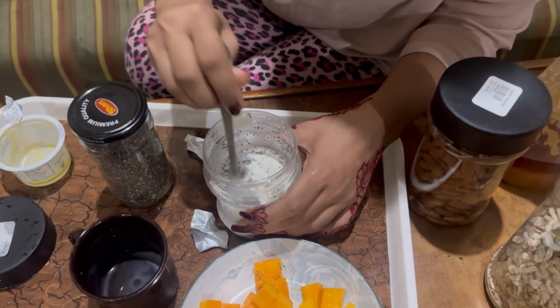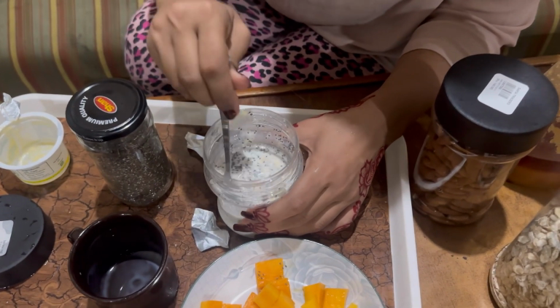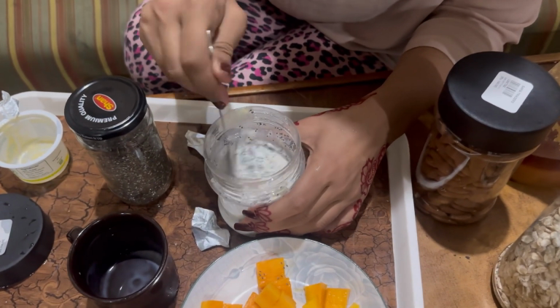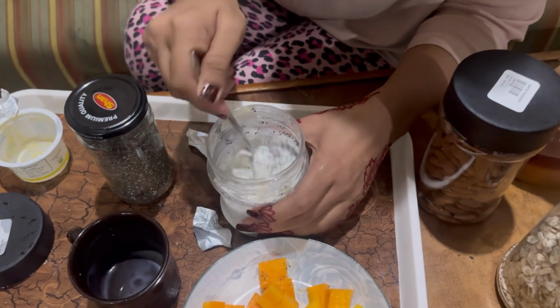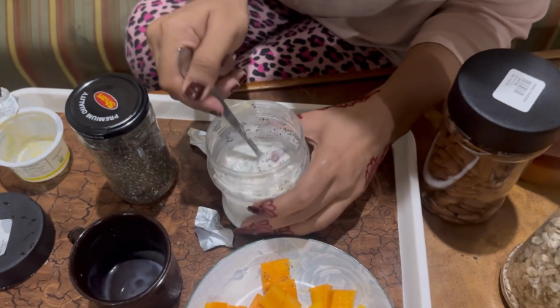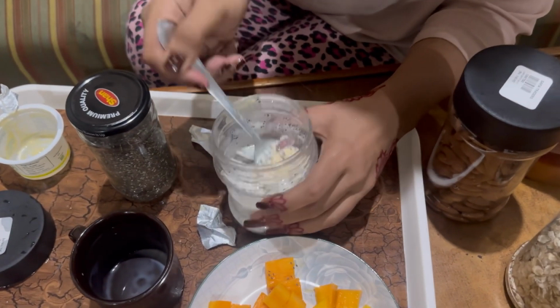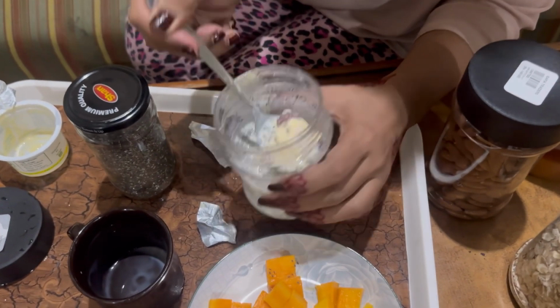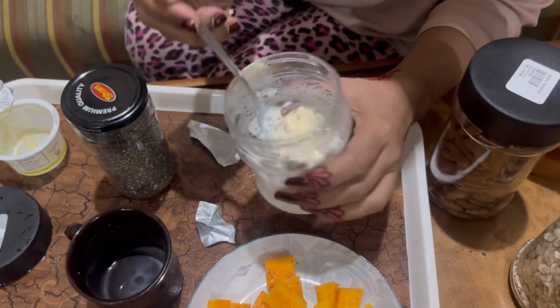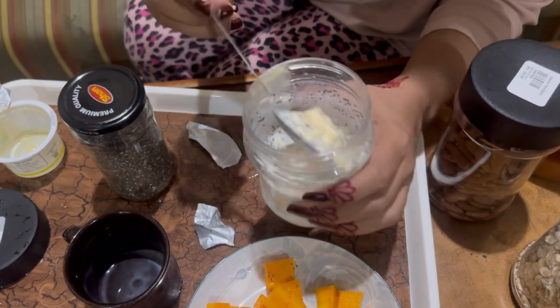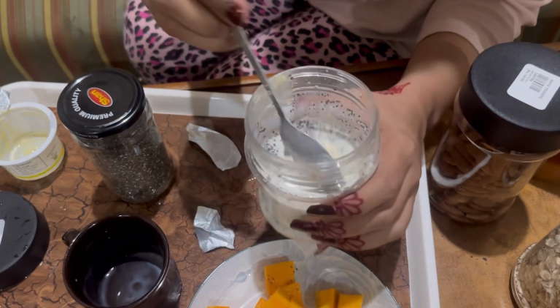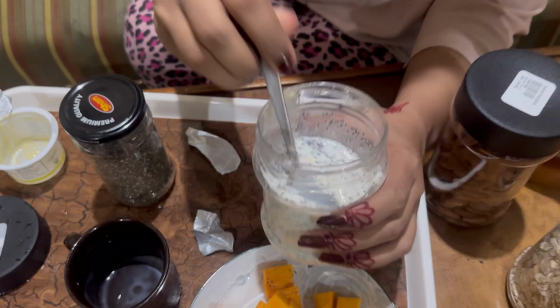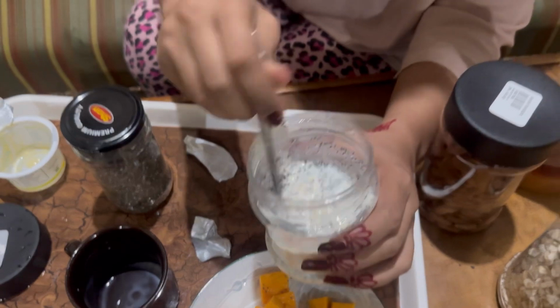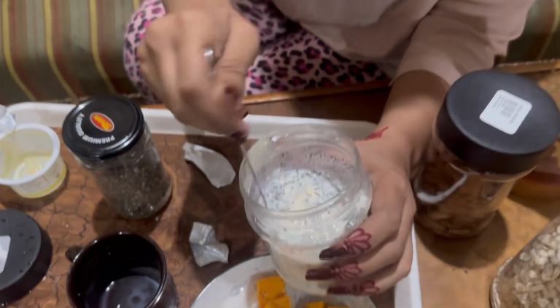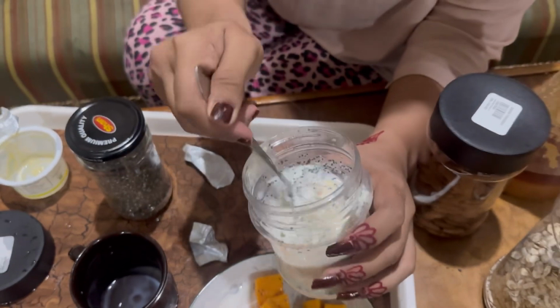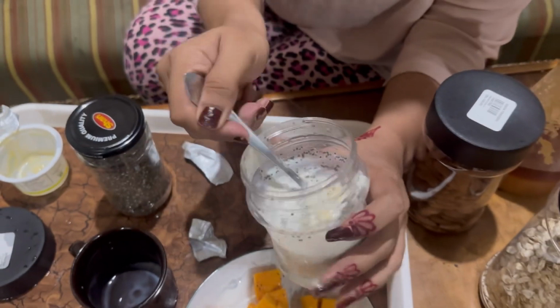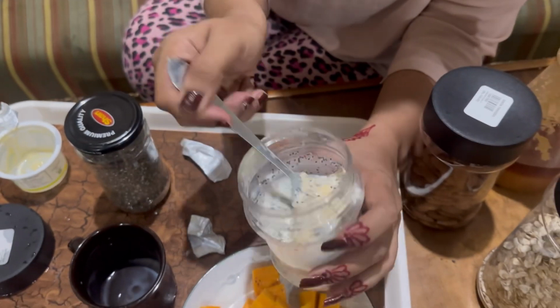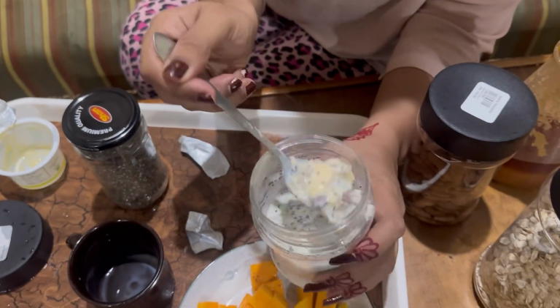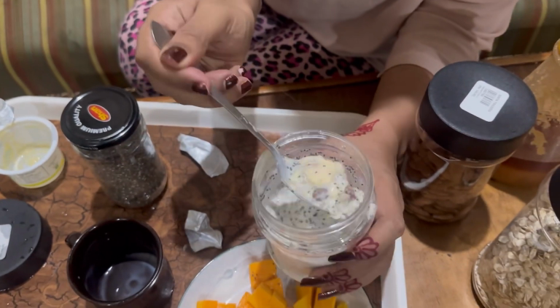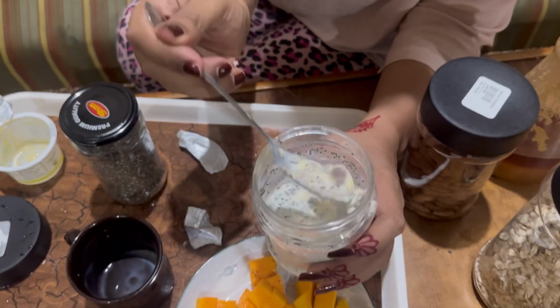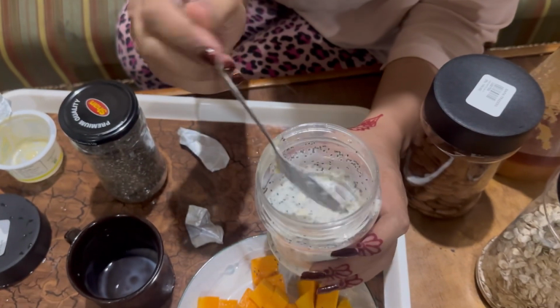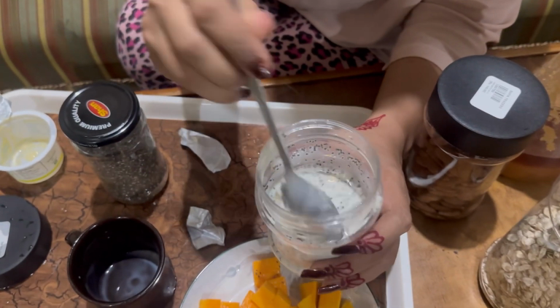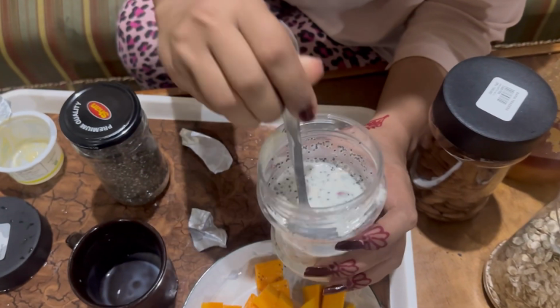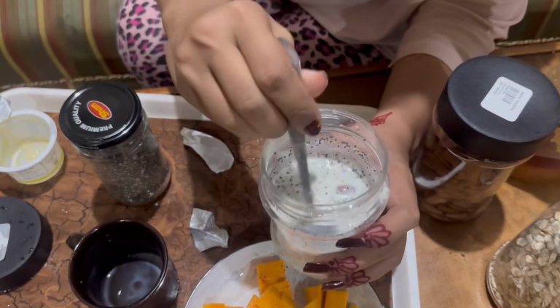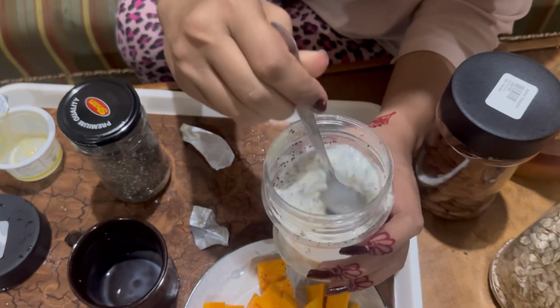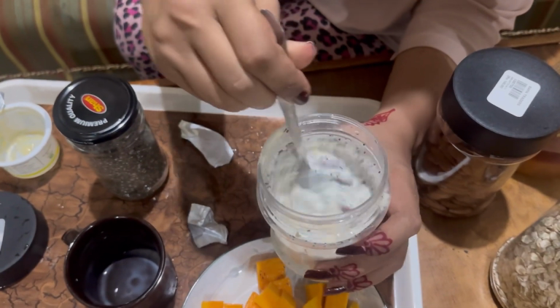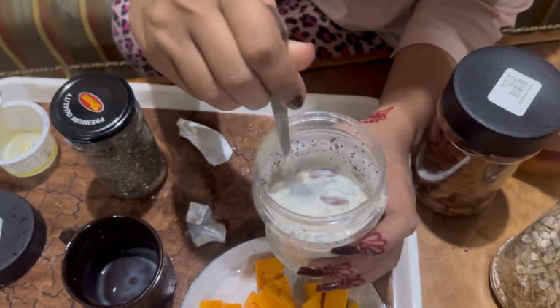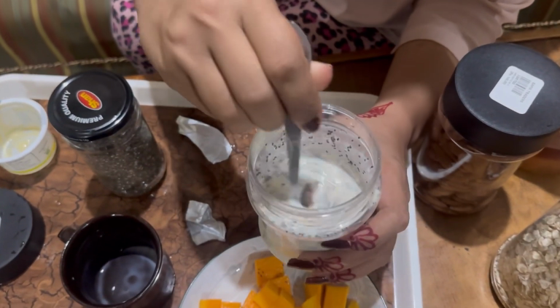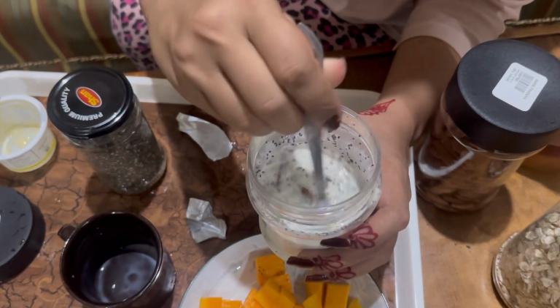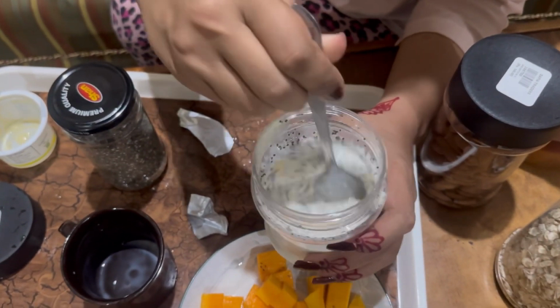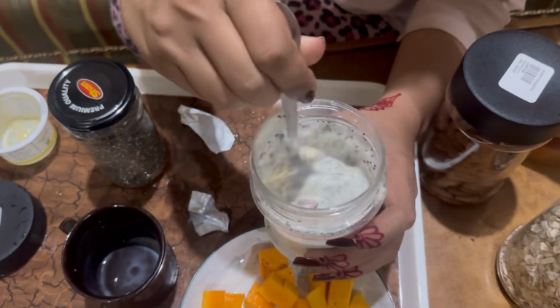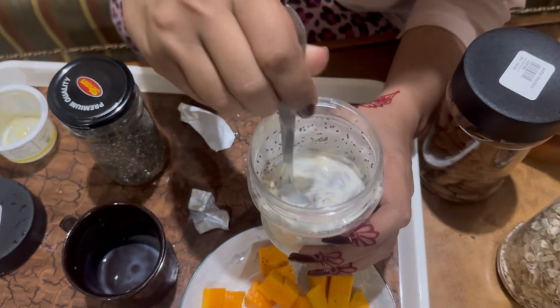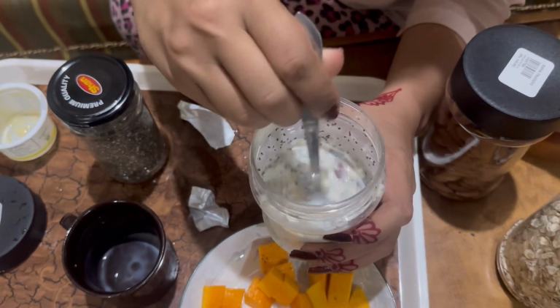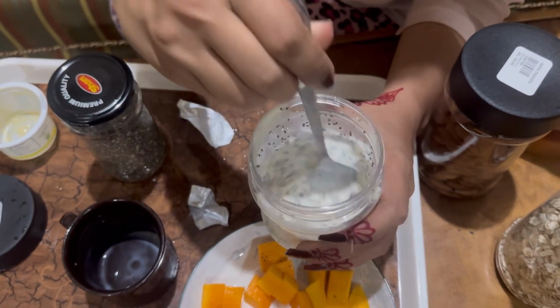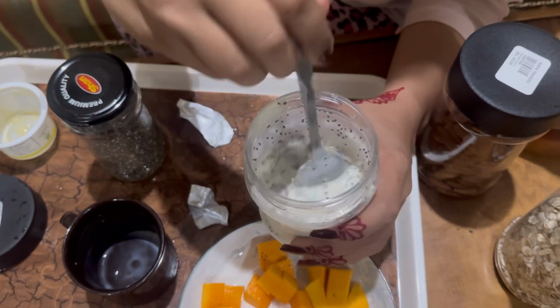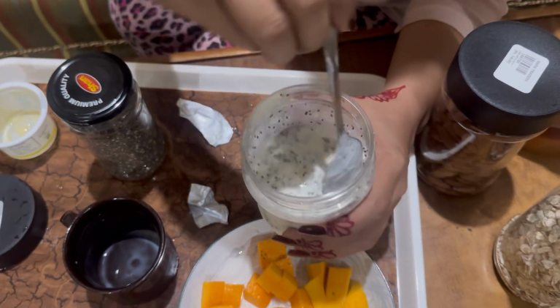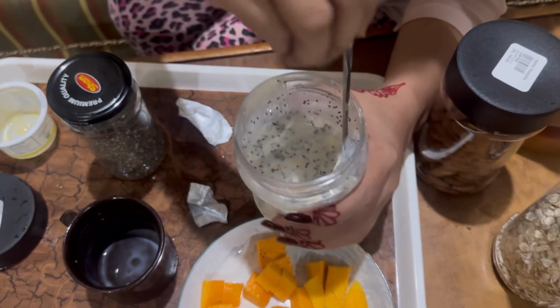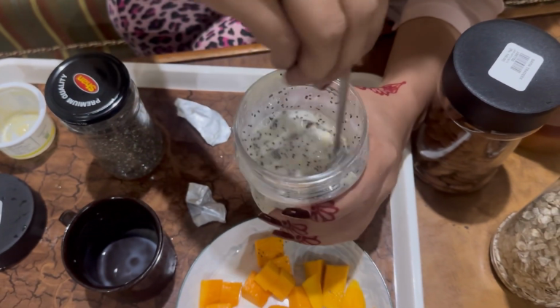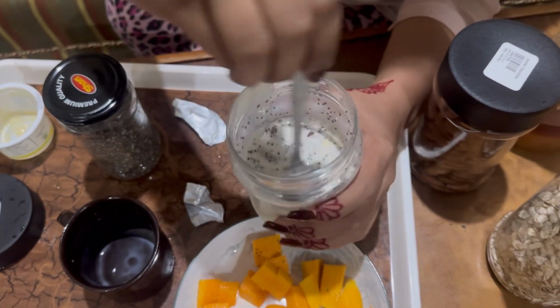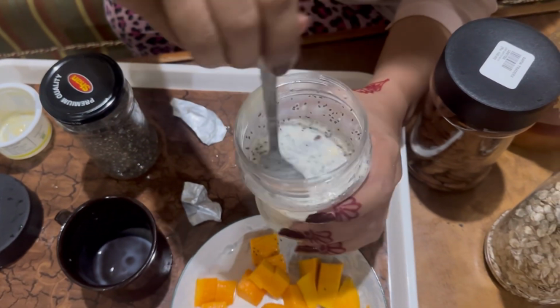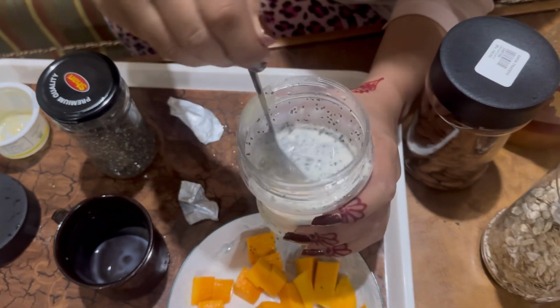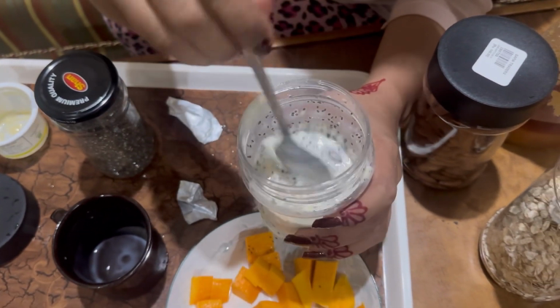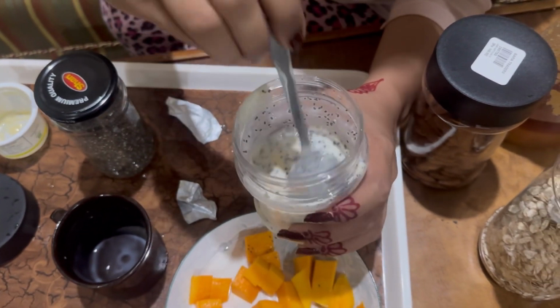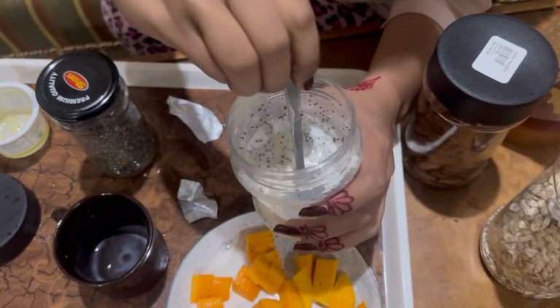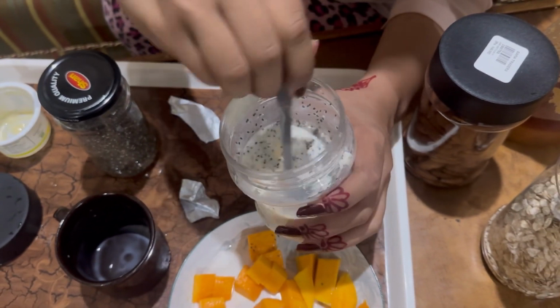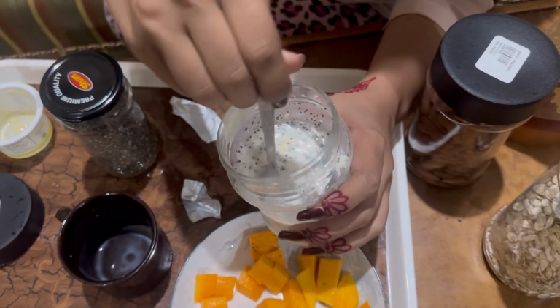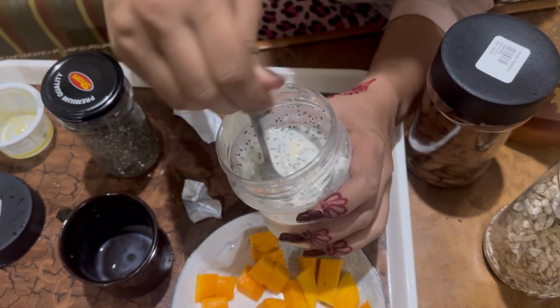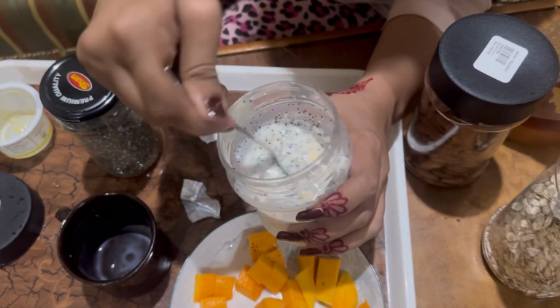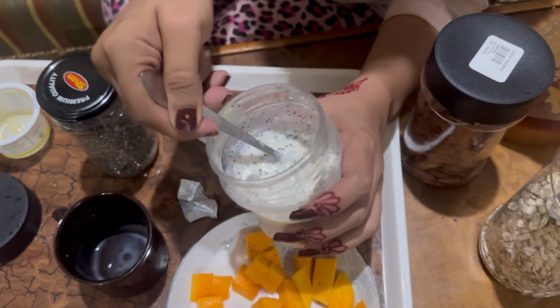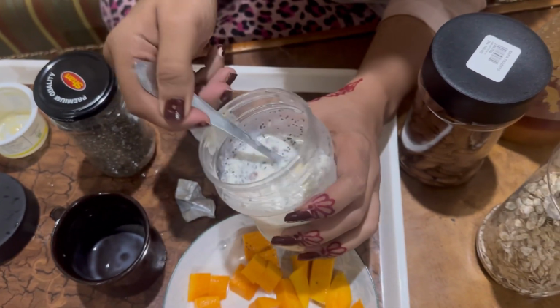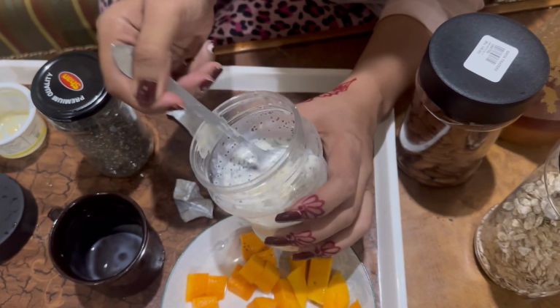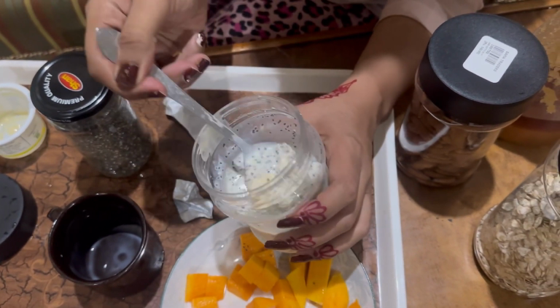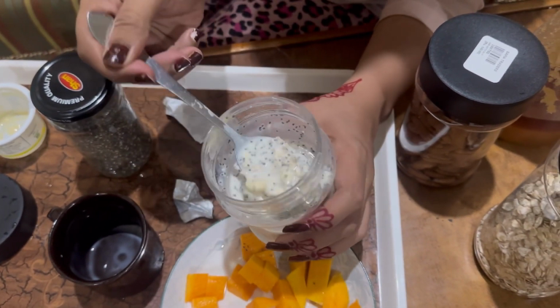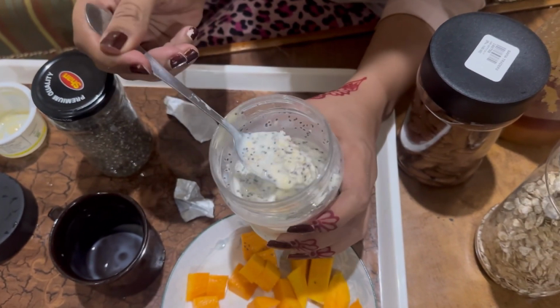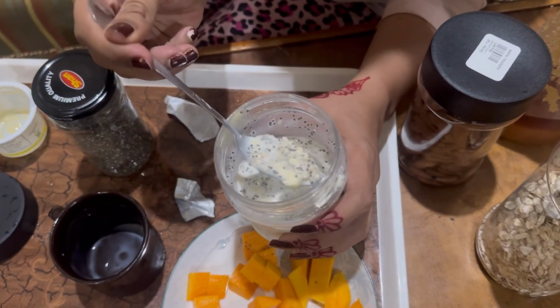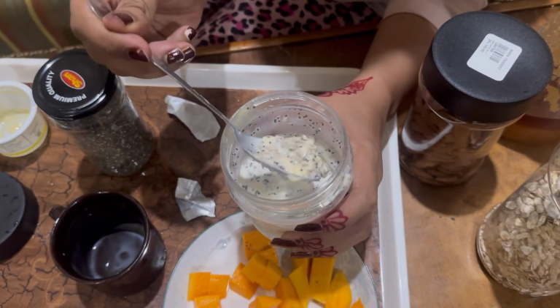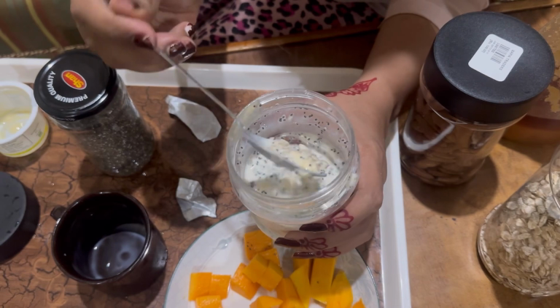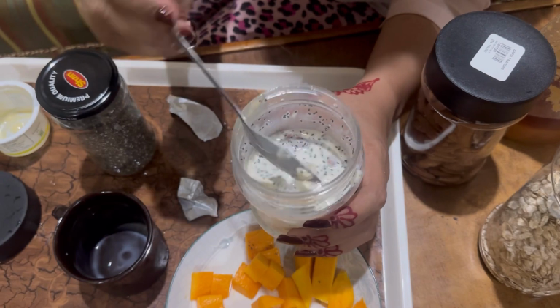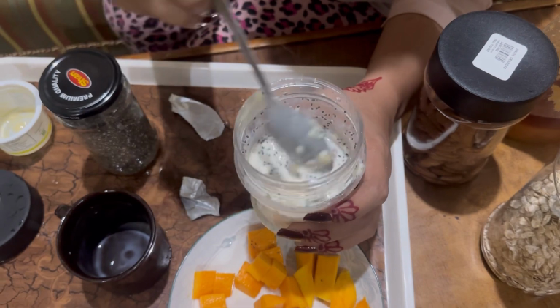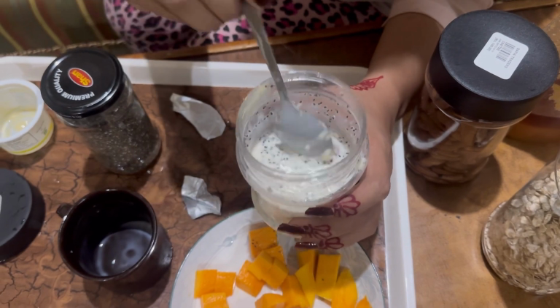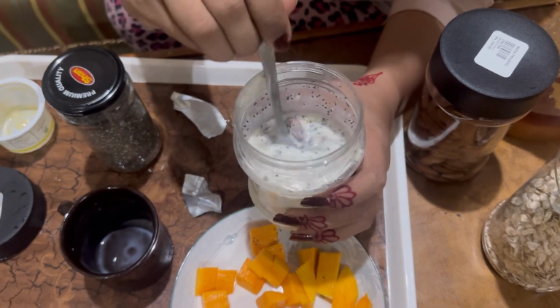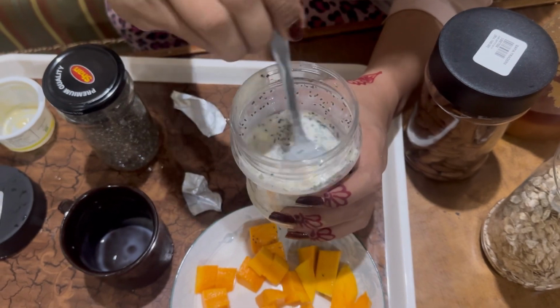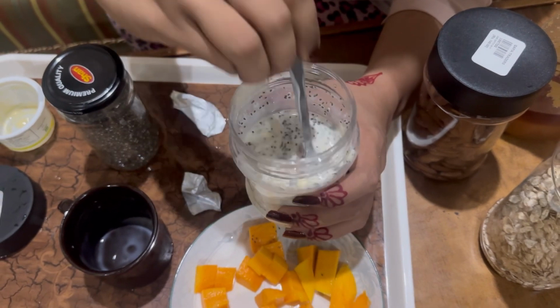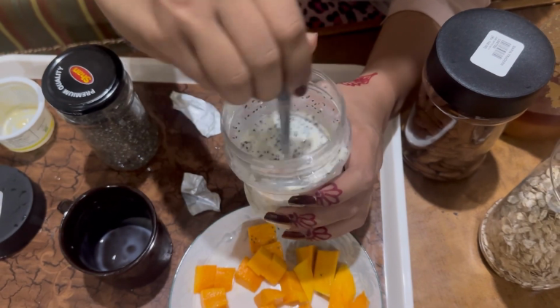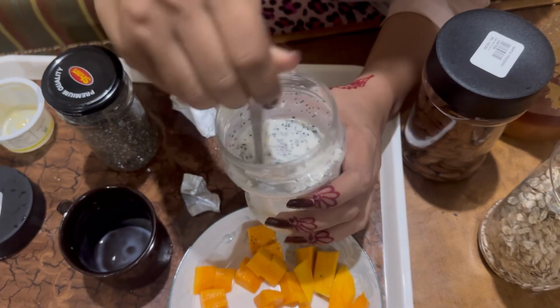Now this is not looking great yet, but since you have to keep it overnight, it will be good.